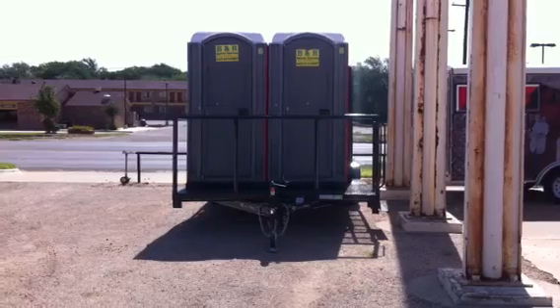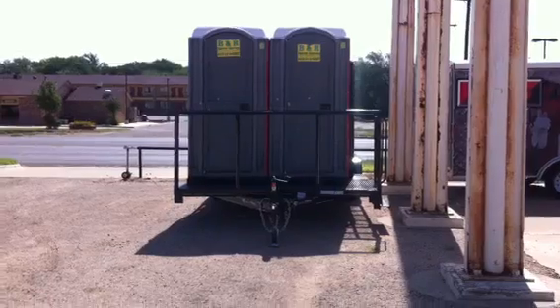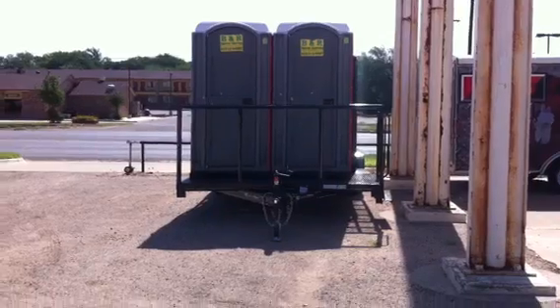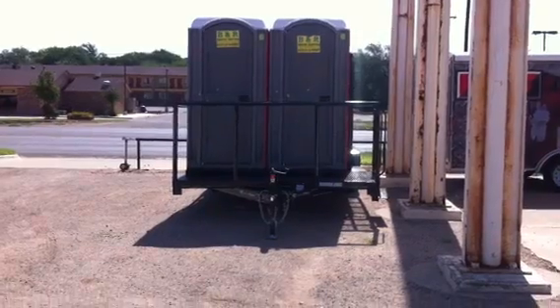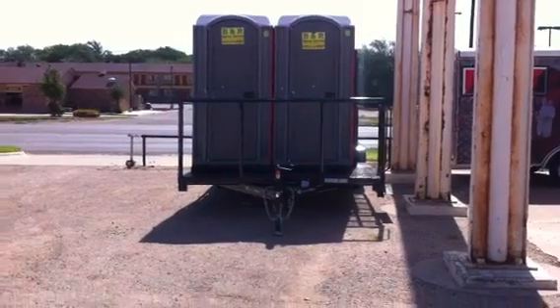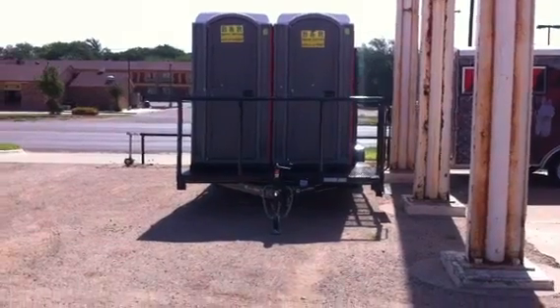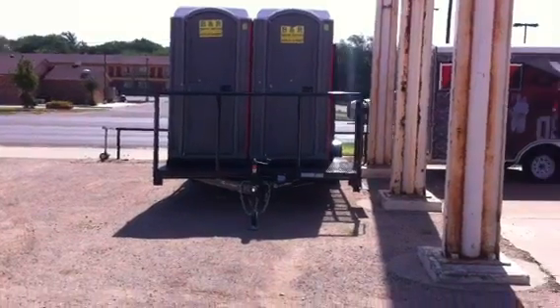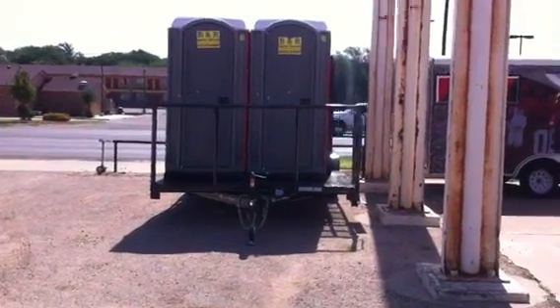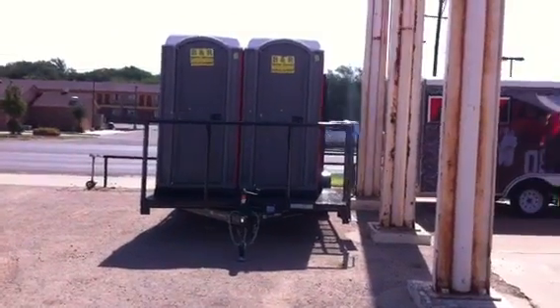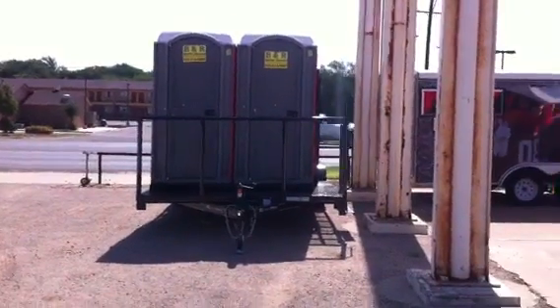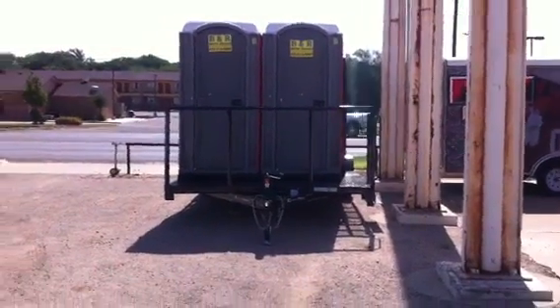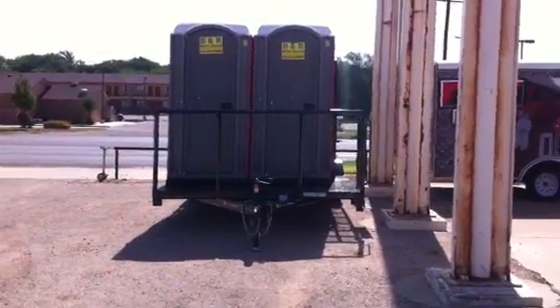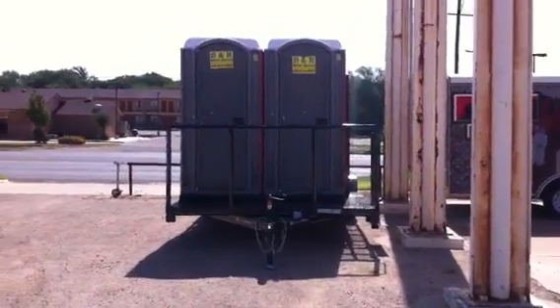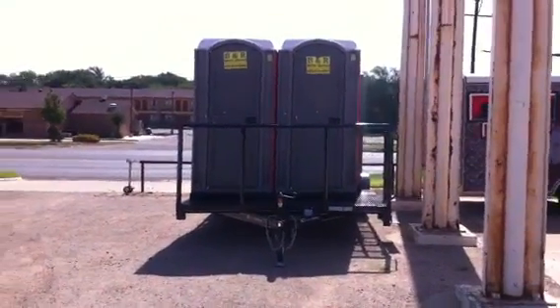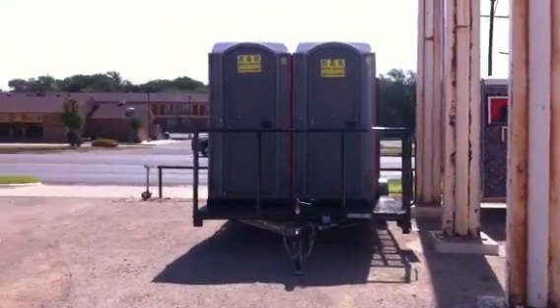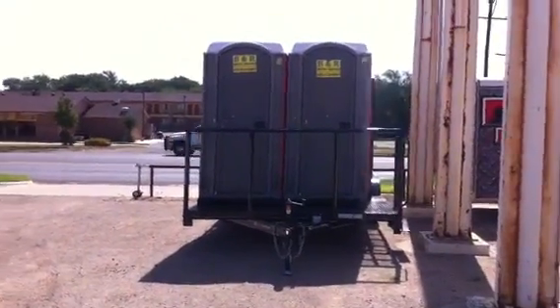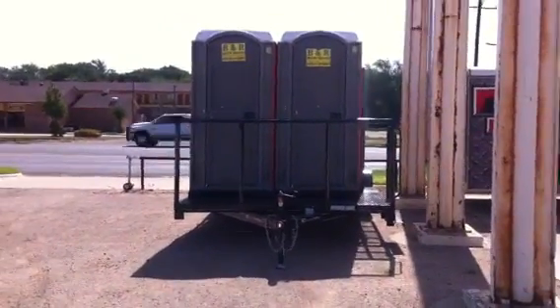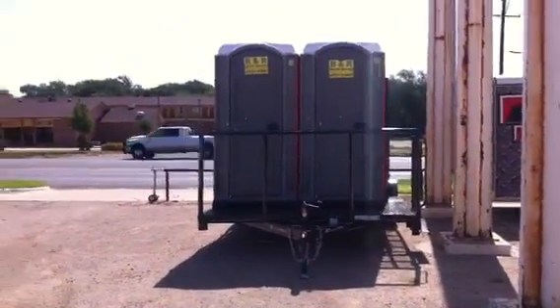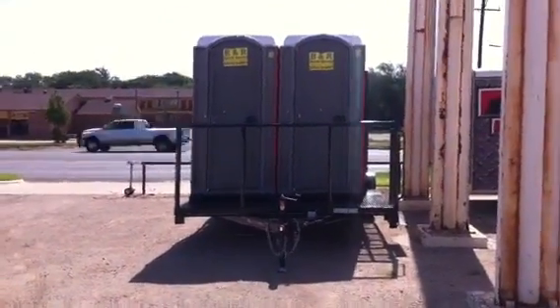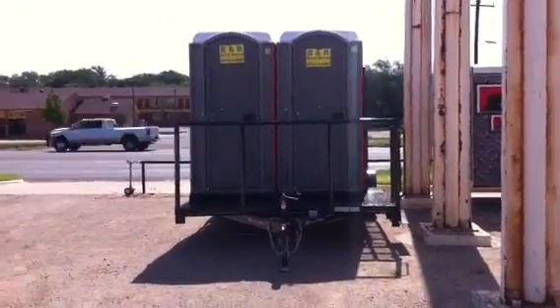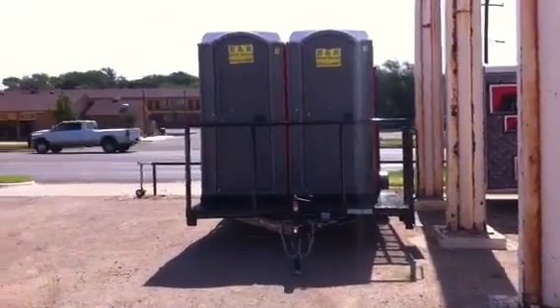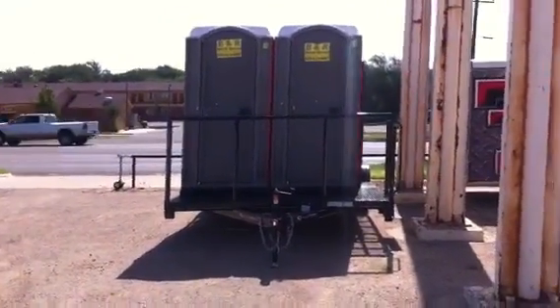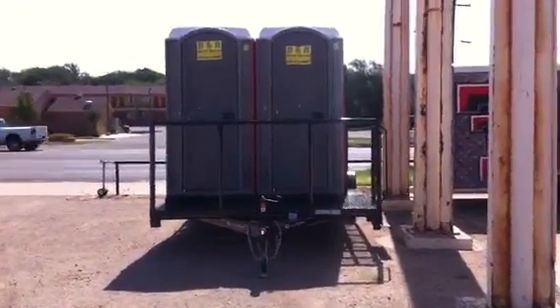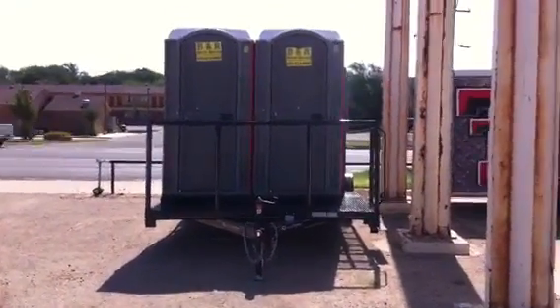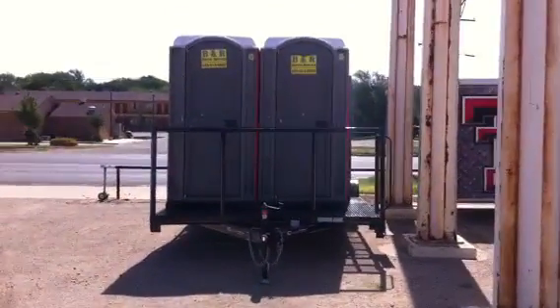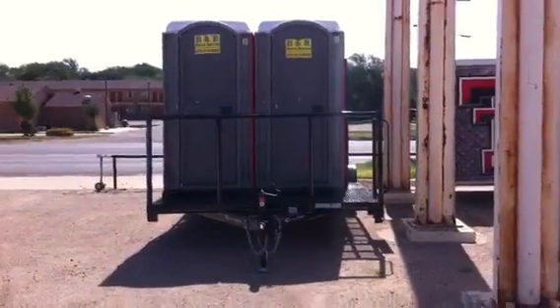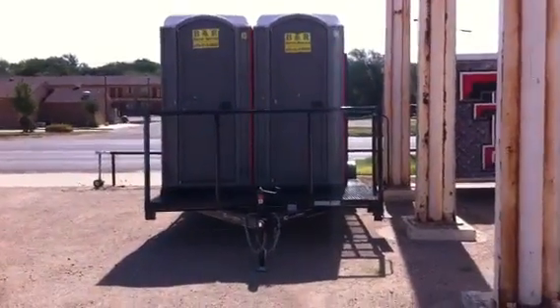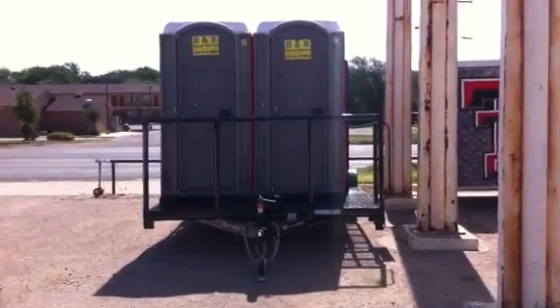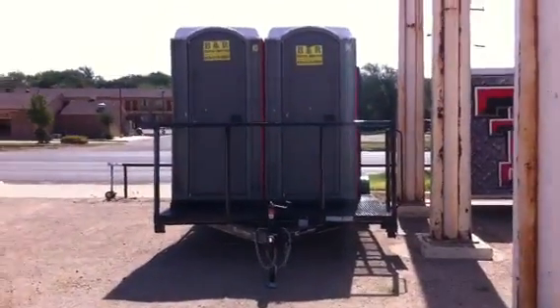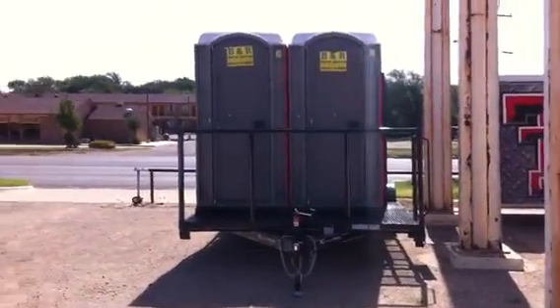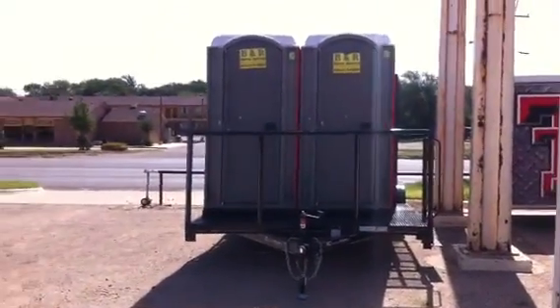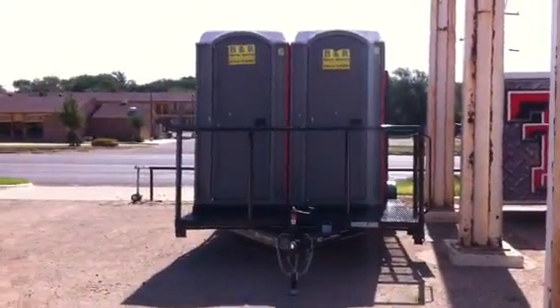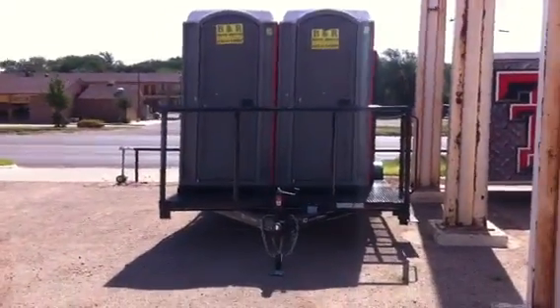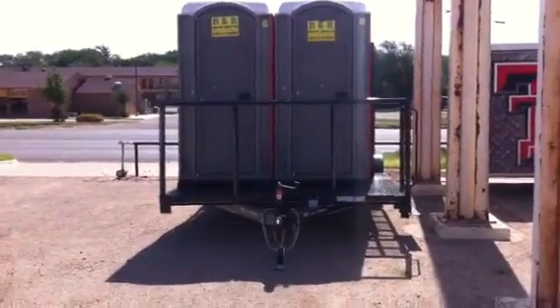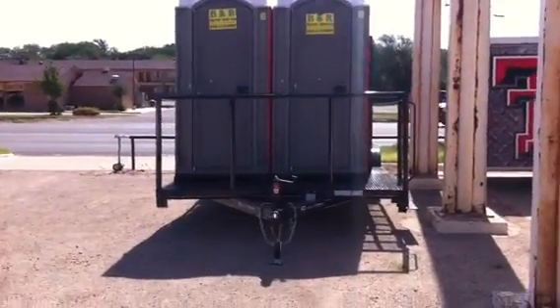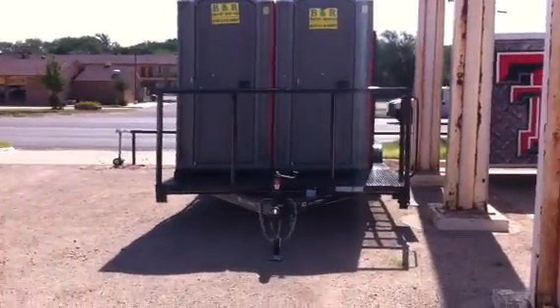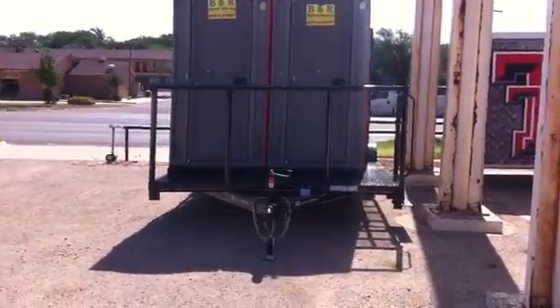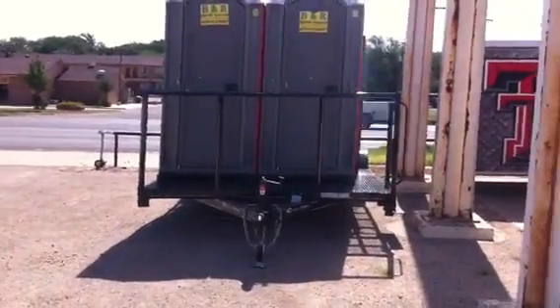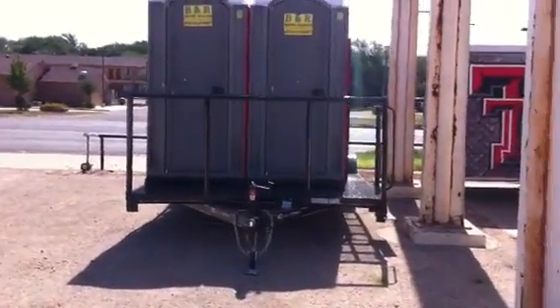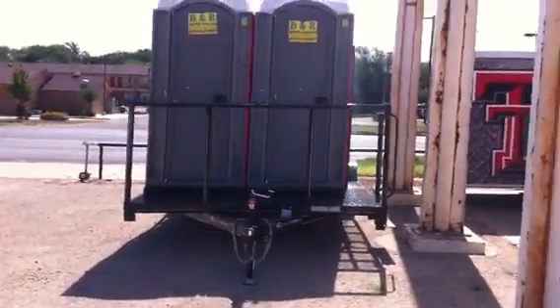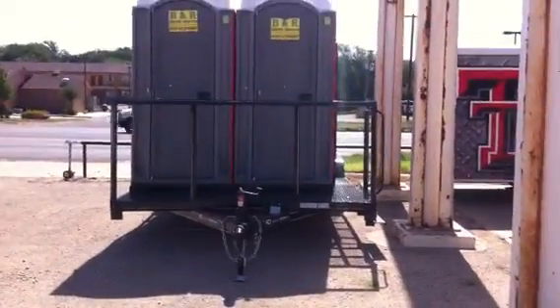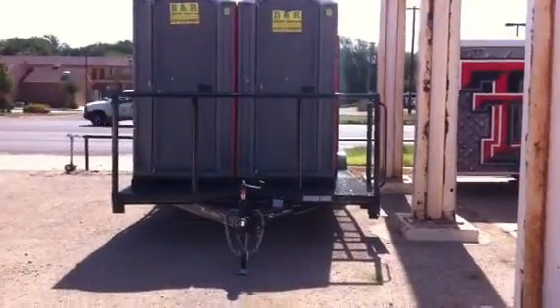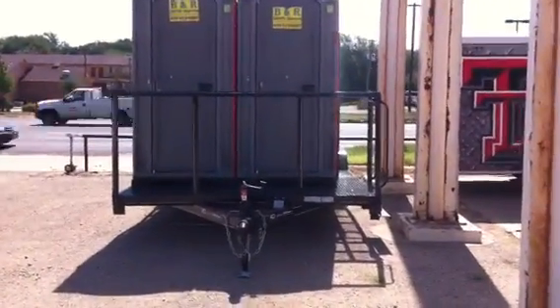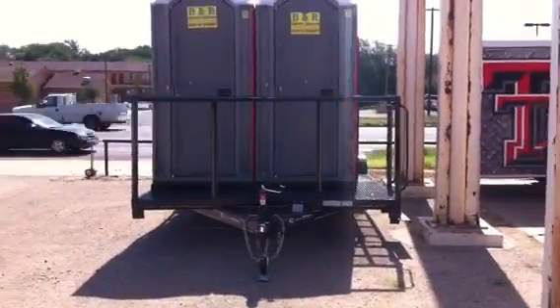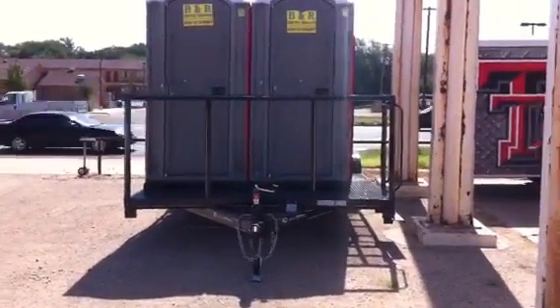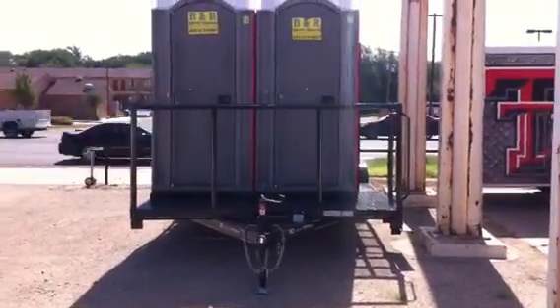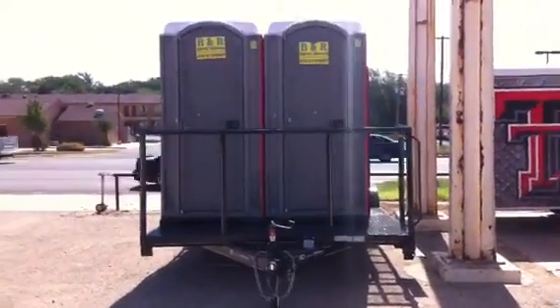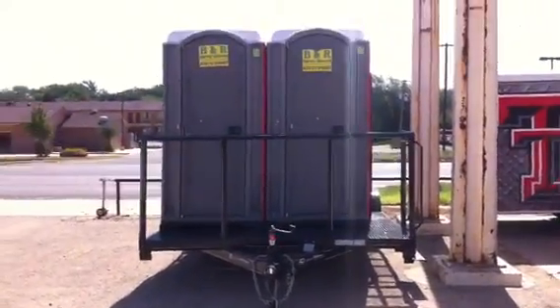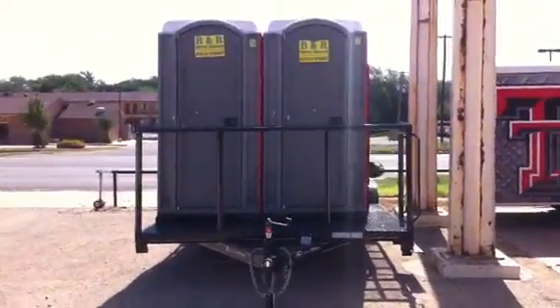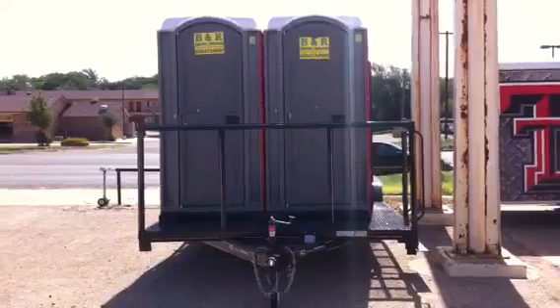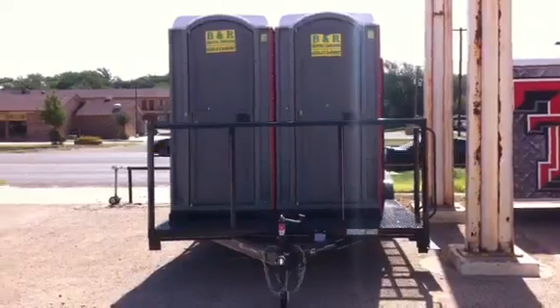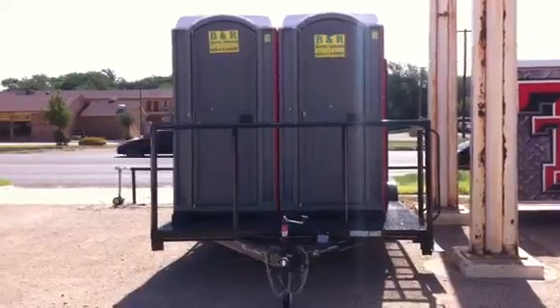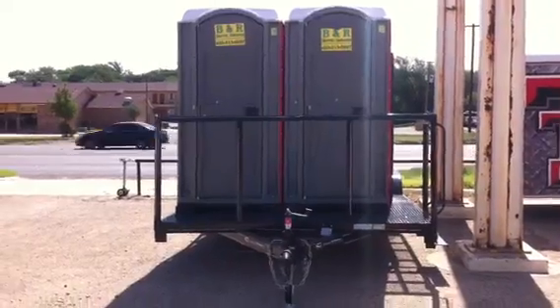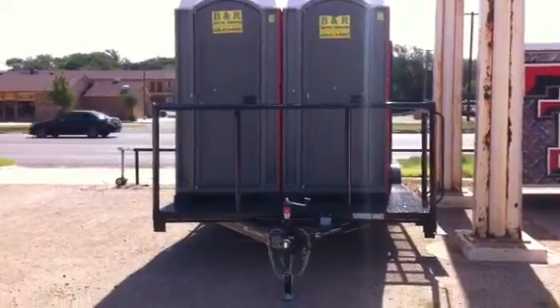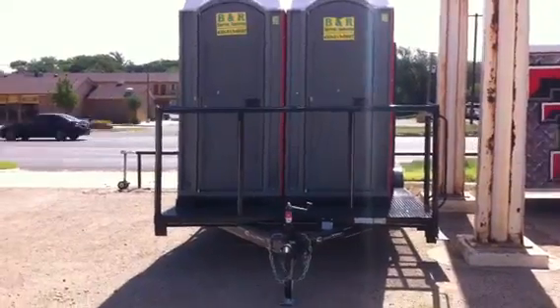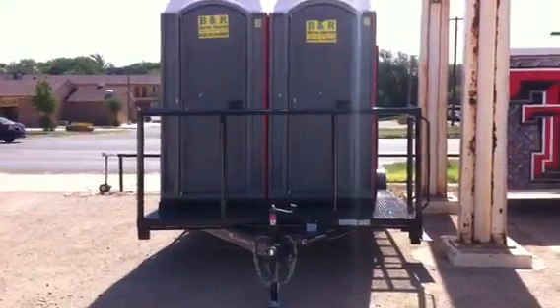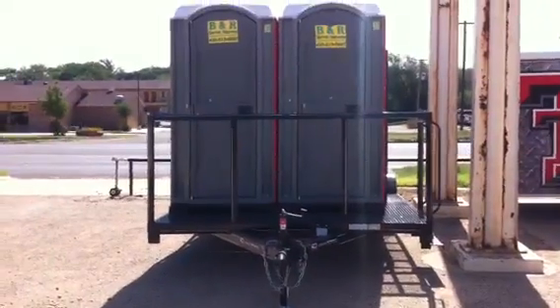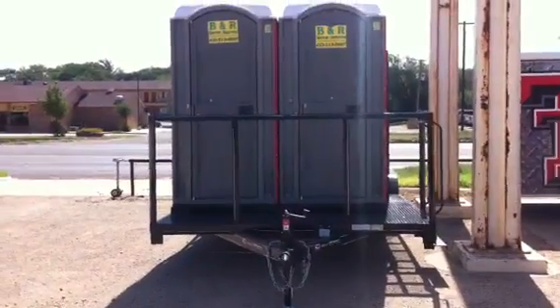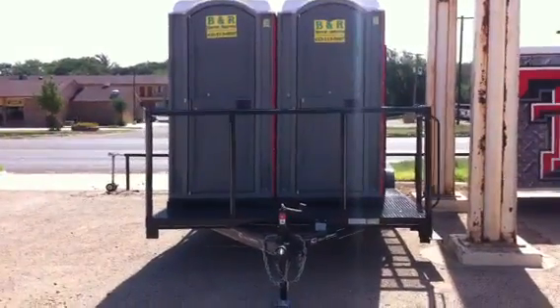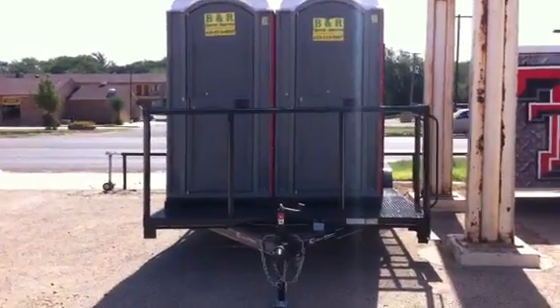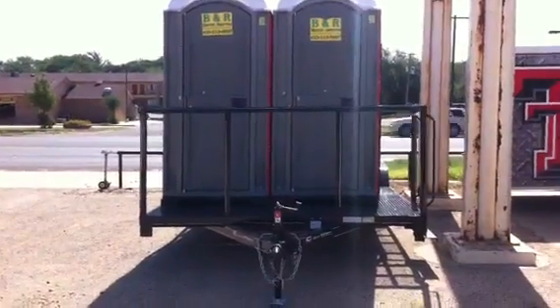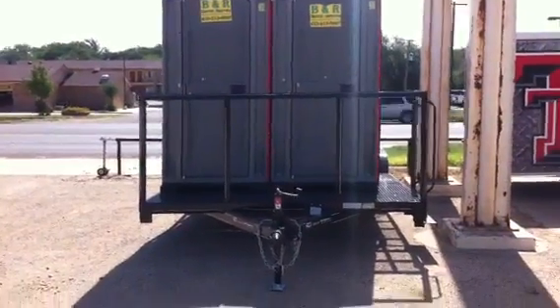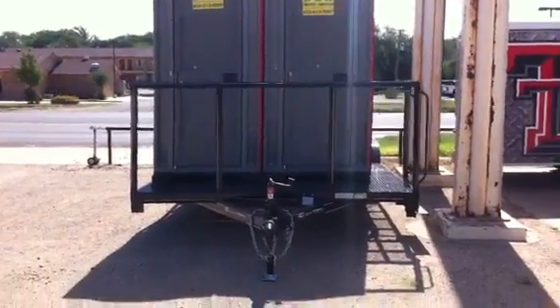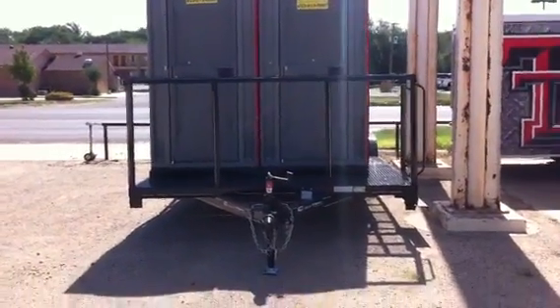This is Rock Rockmore with Spike Dykes Trailers in La Mesa, Texas, going through some more of our inventory with y'all. This is our Porta John Trash Trailer.